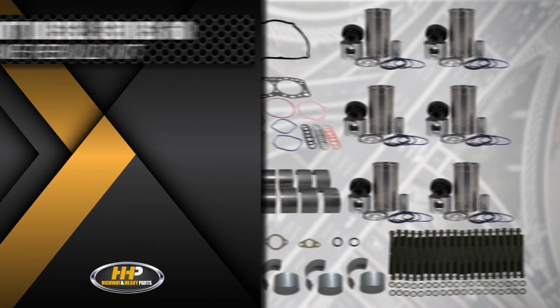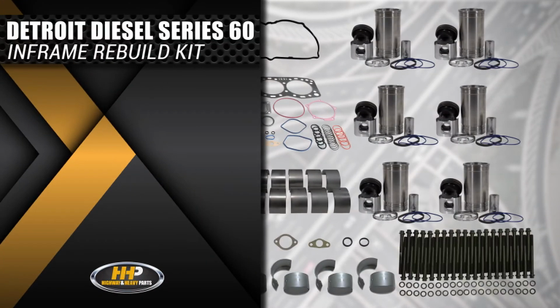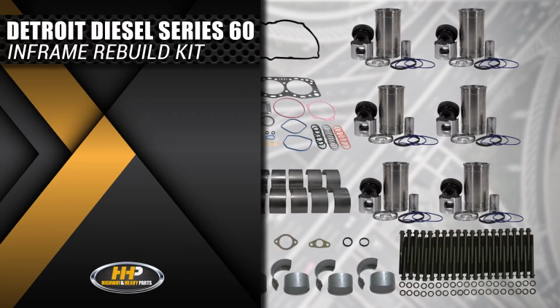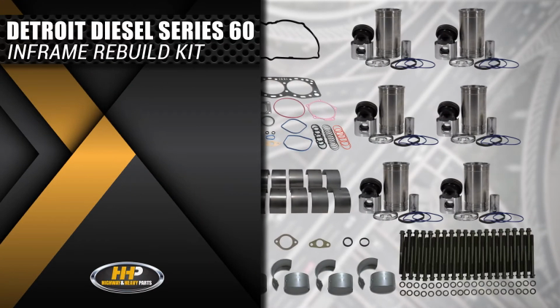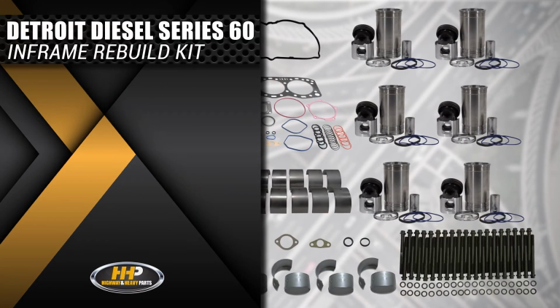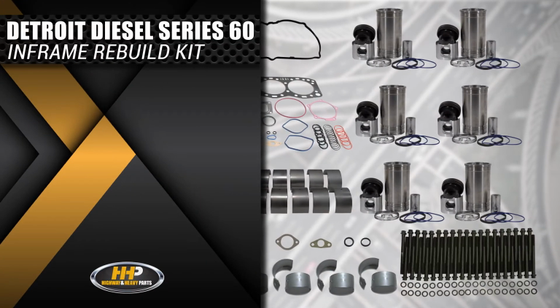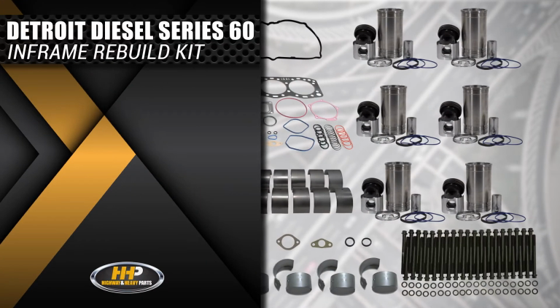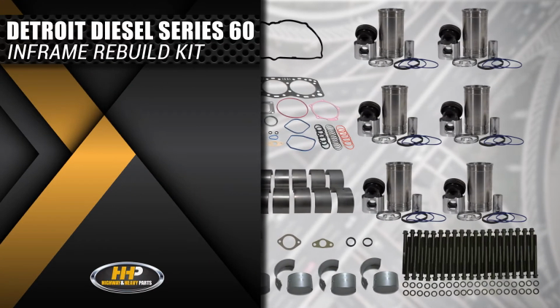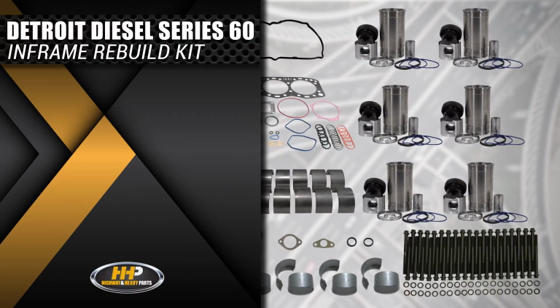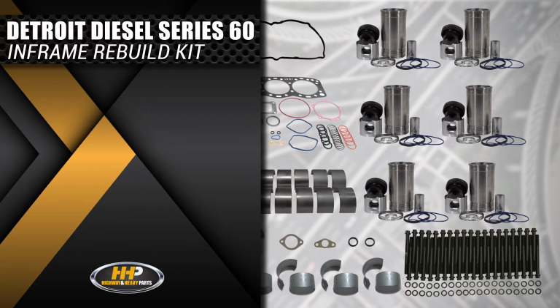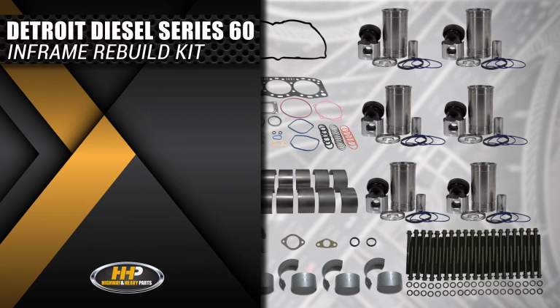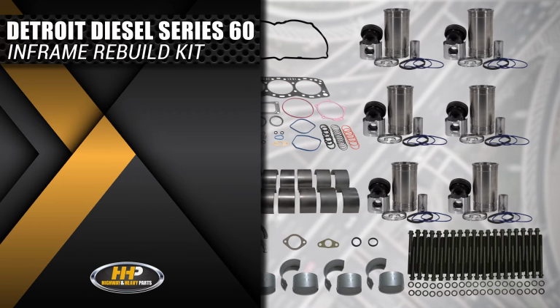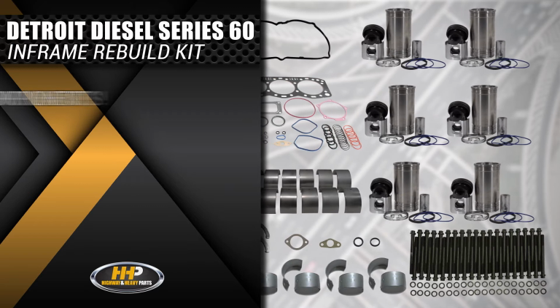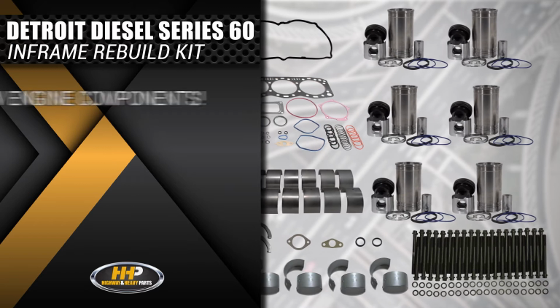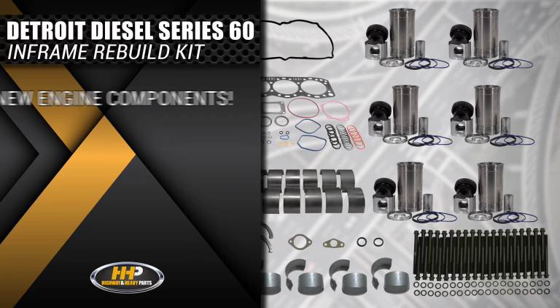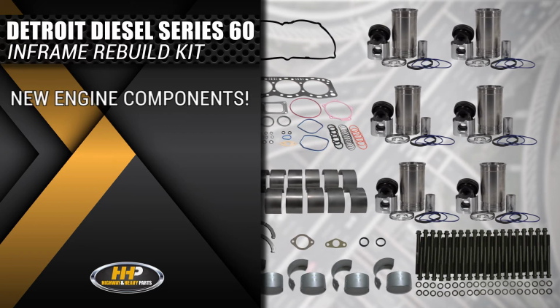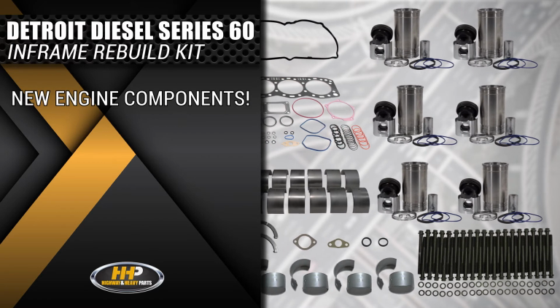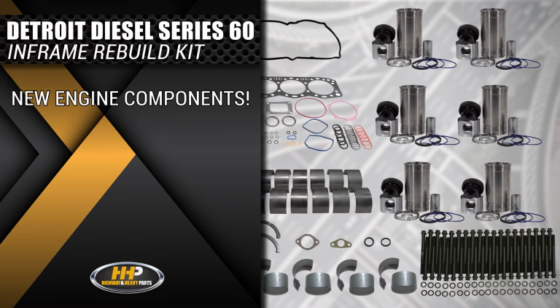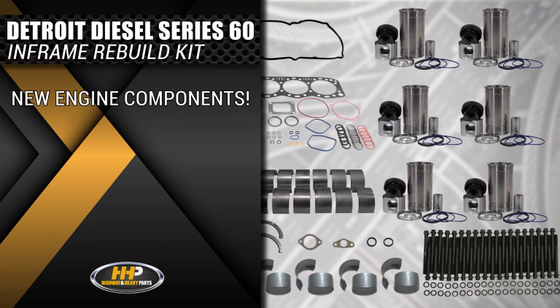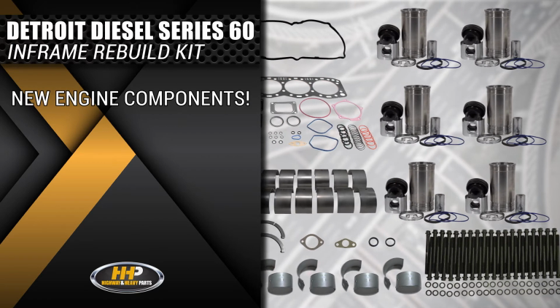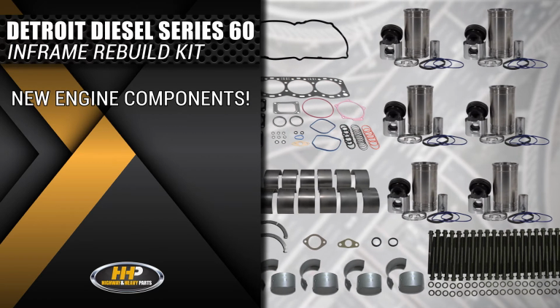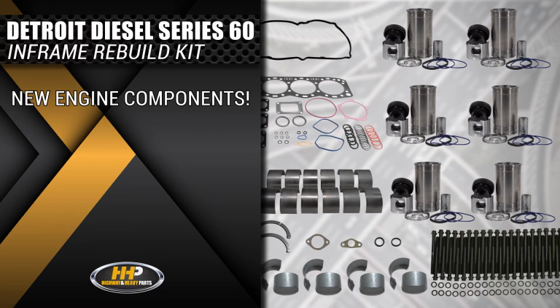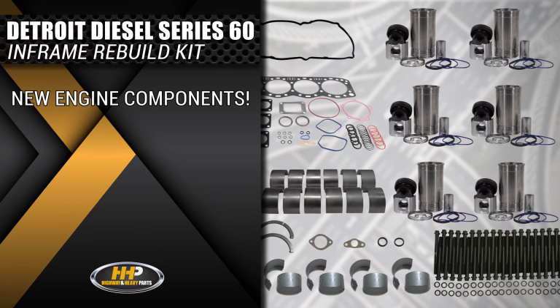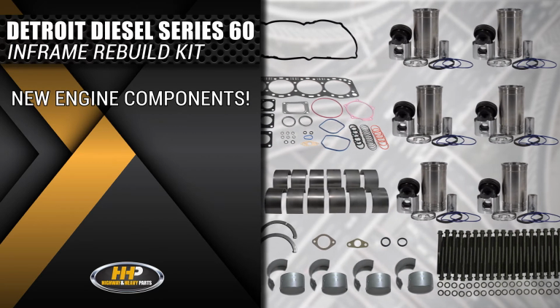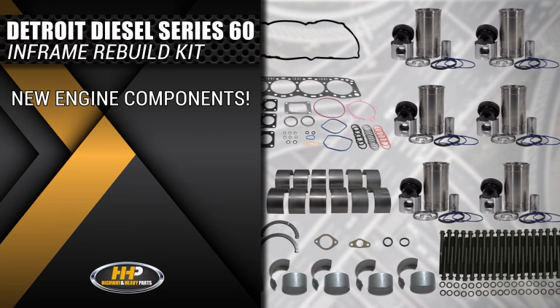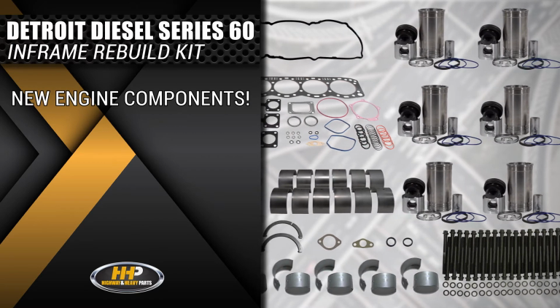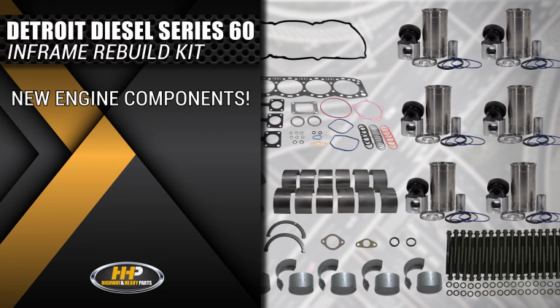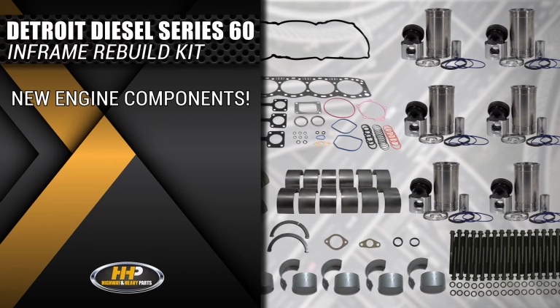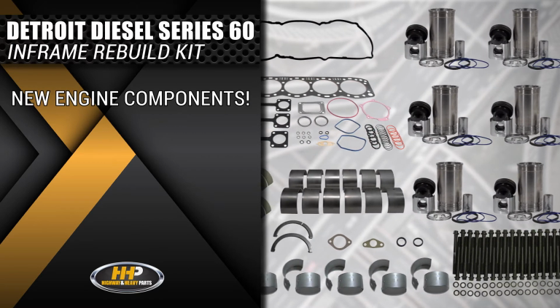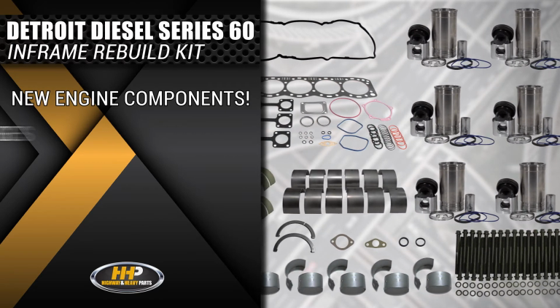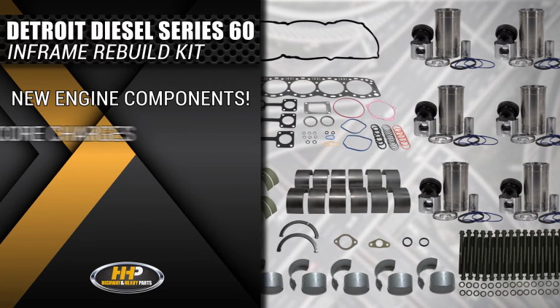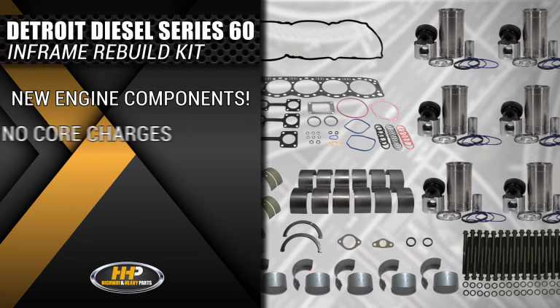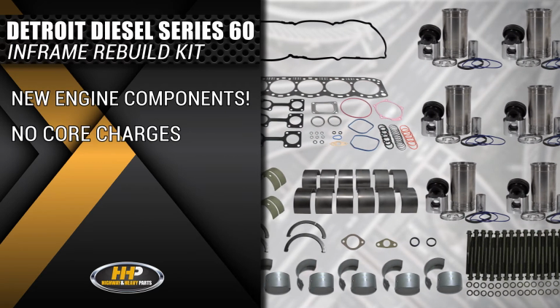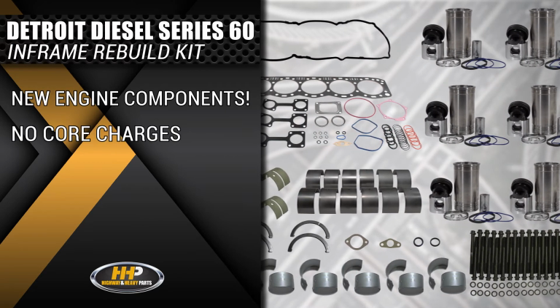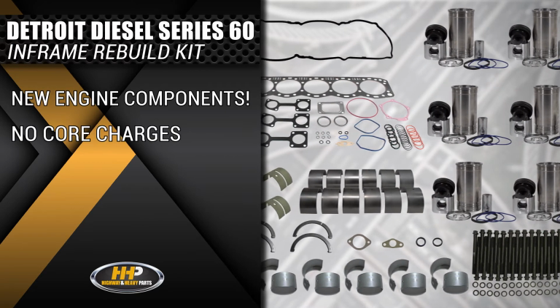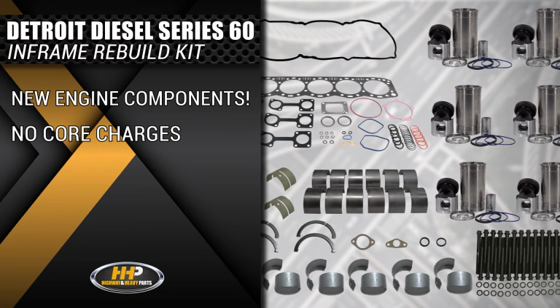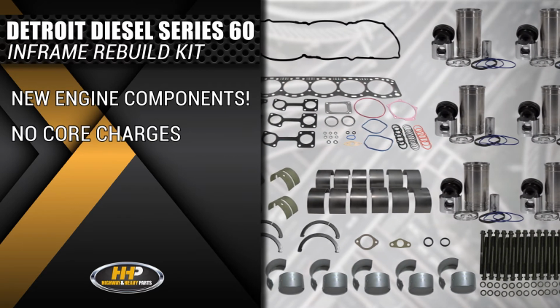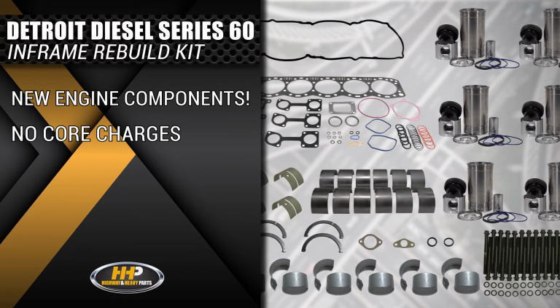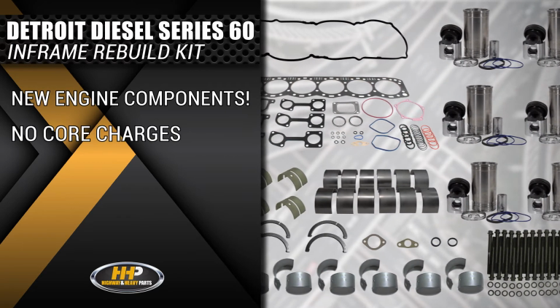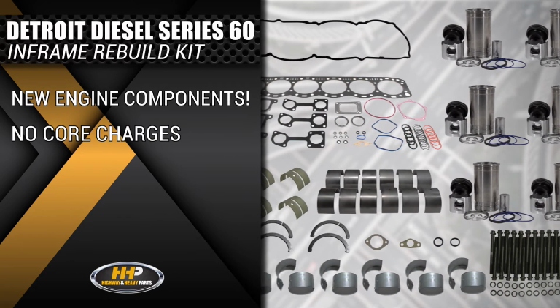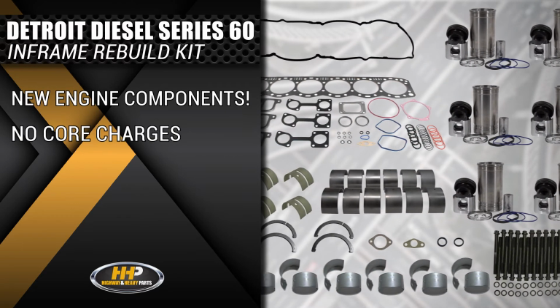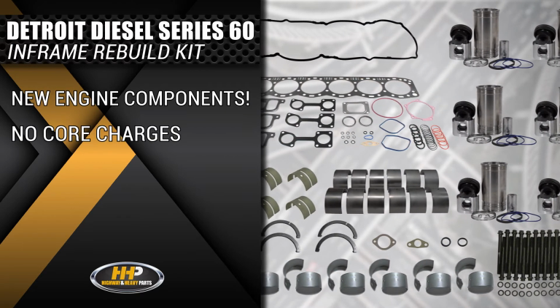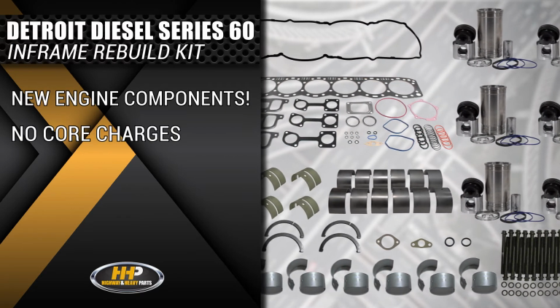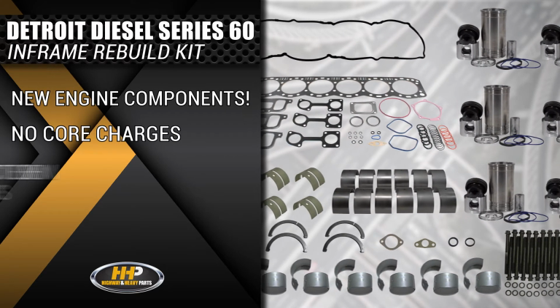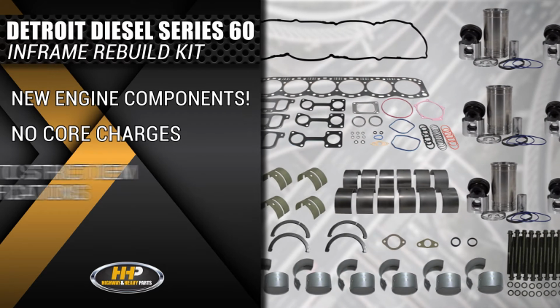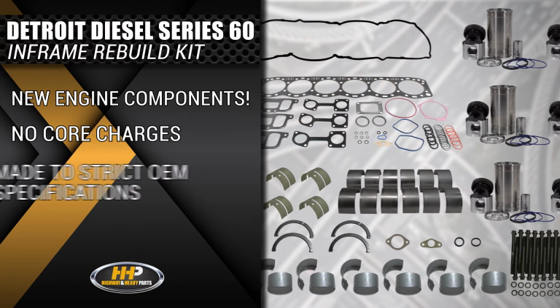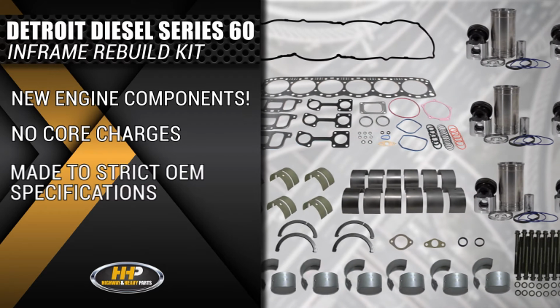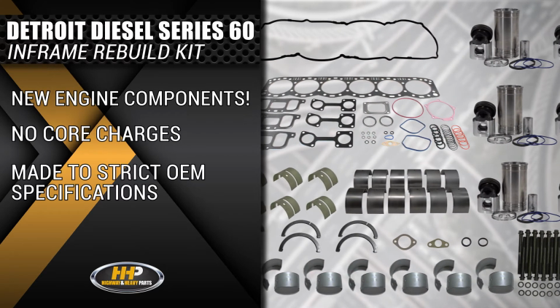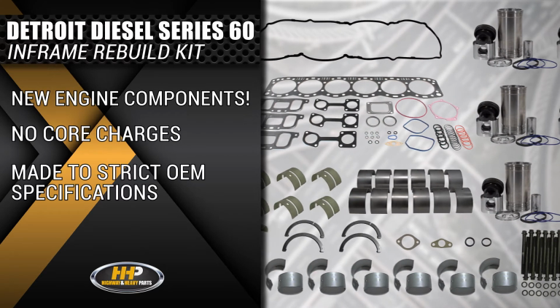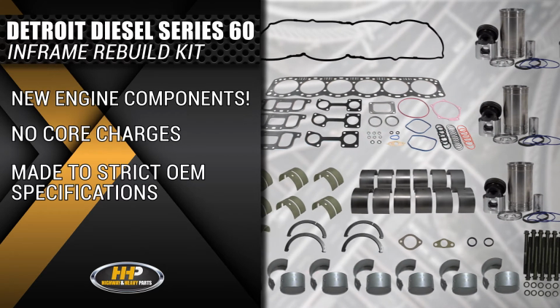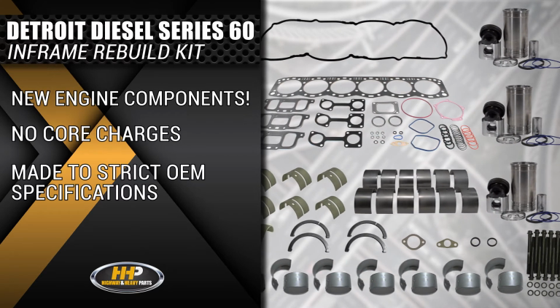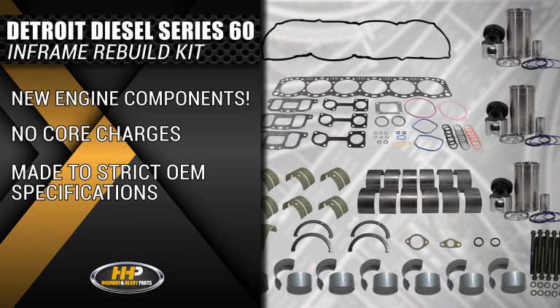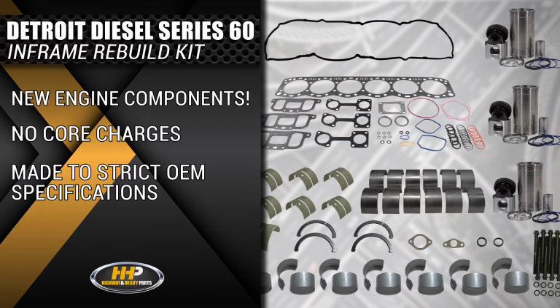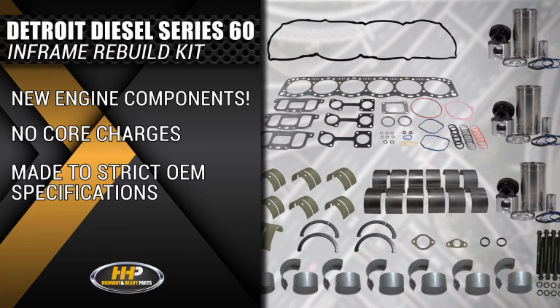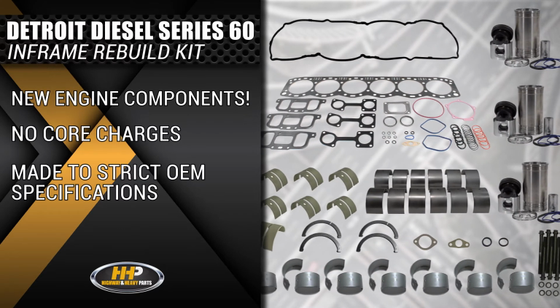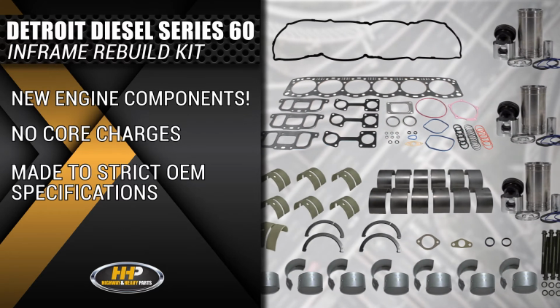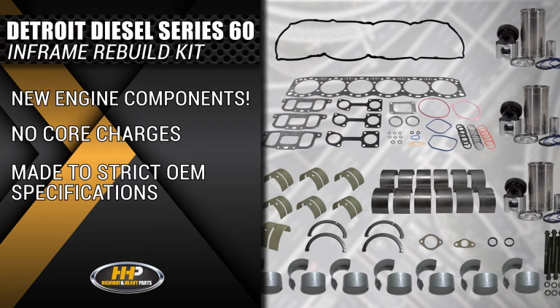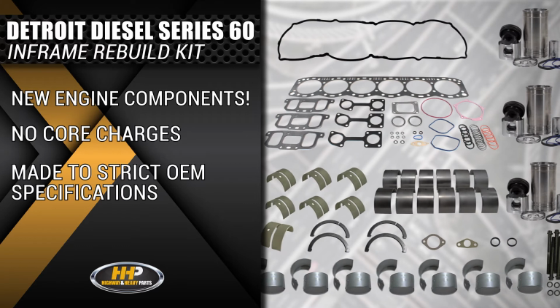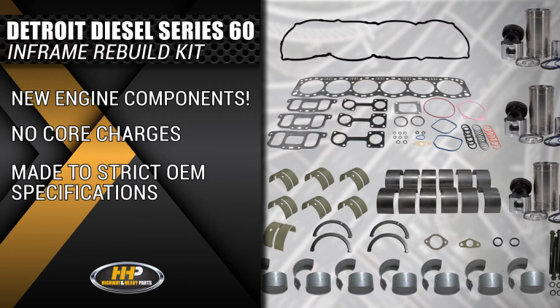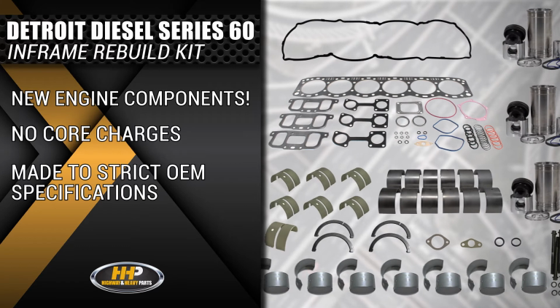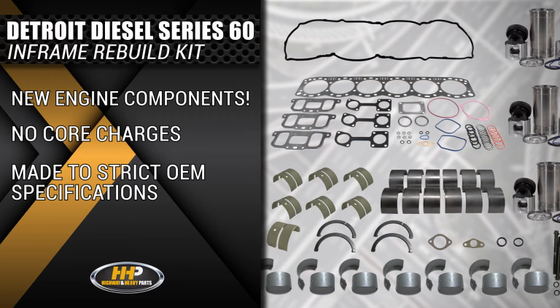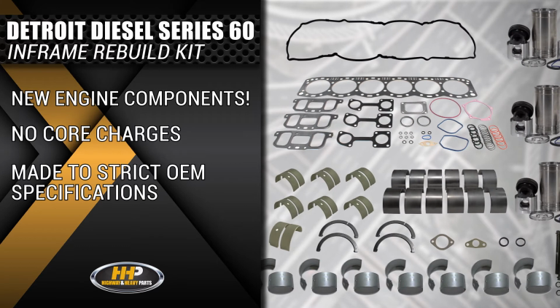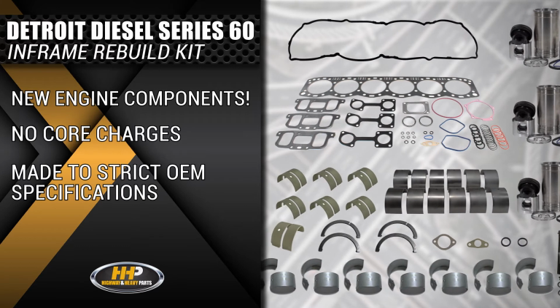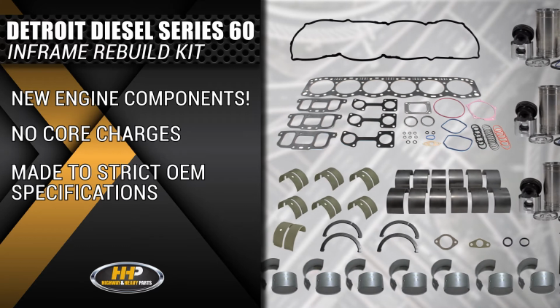Each Series 60 in-frame kit comes with new parts, zero core charges, and are made to strict OEM specifications.